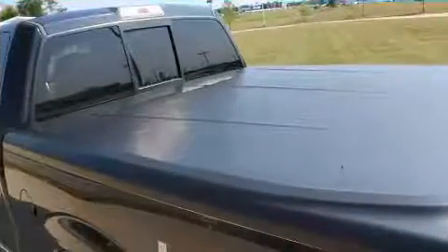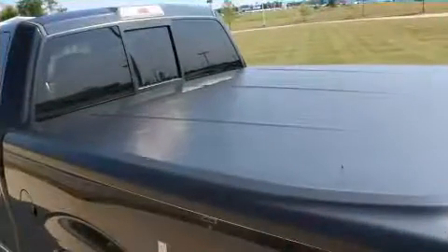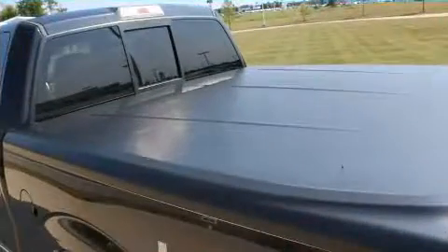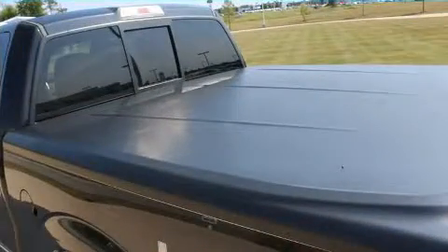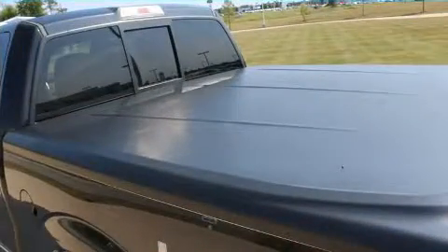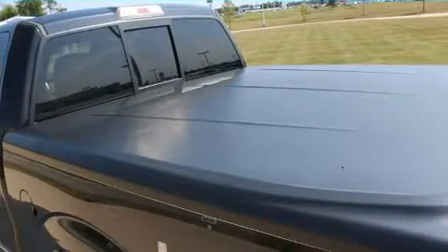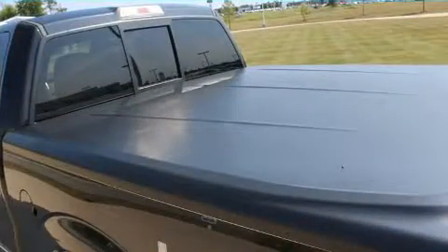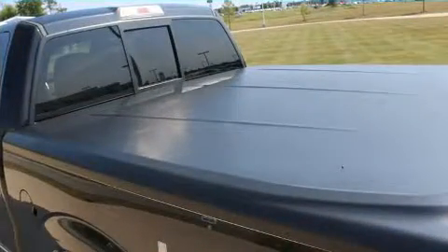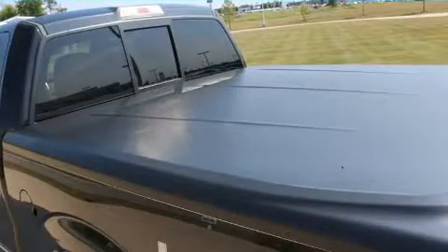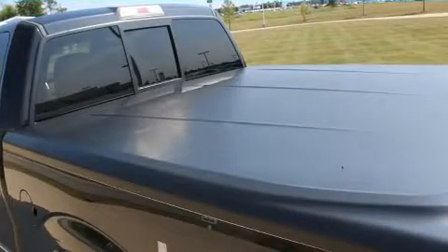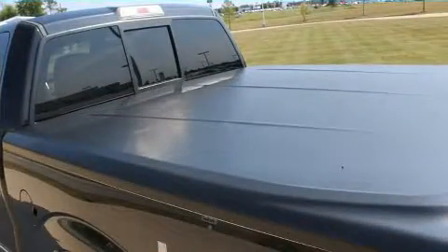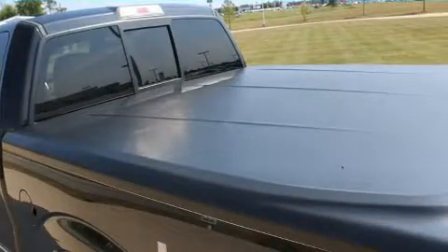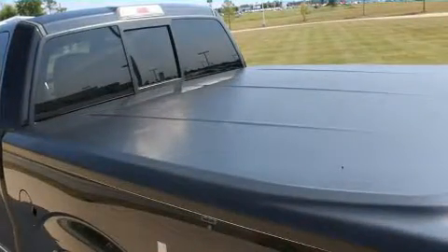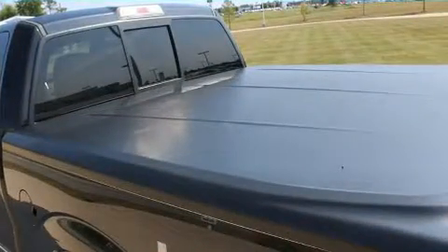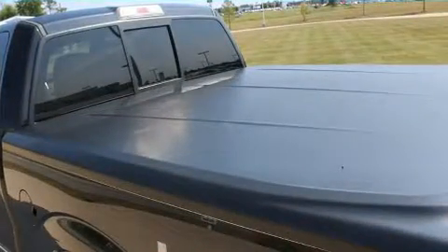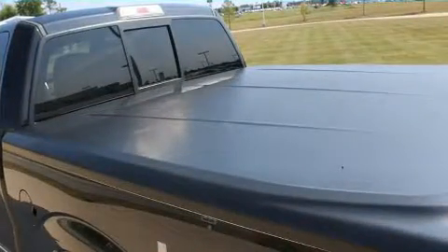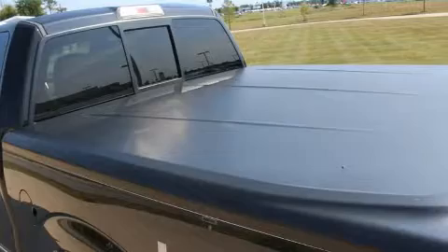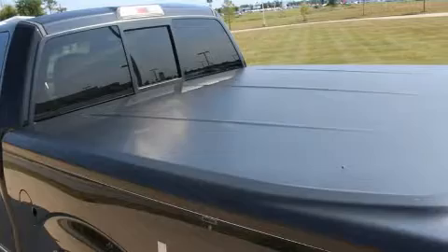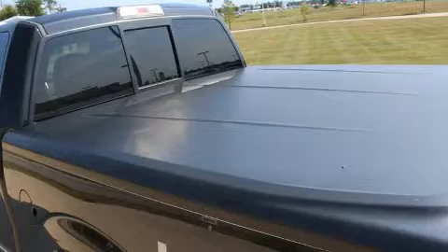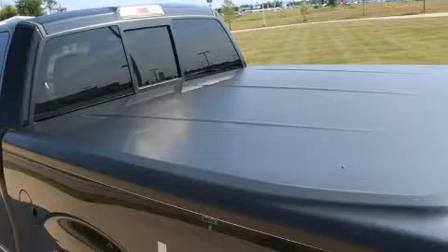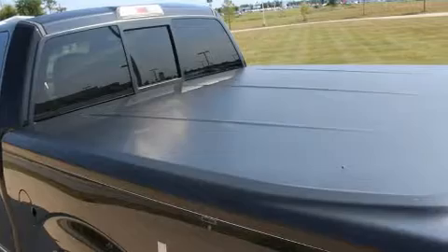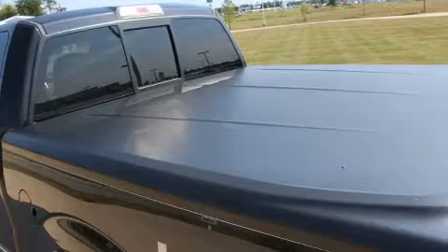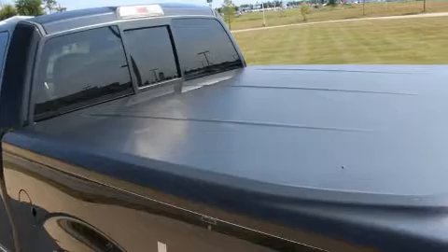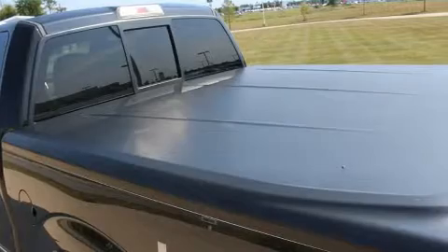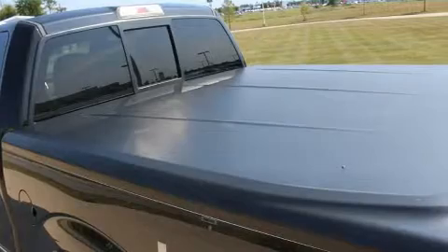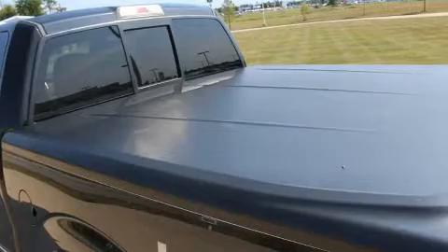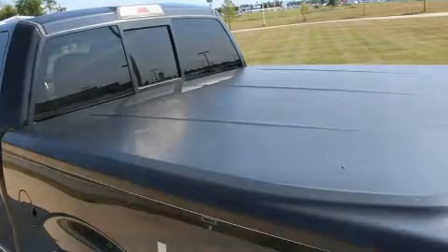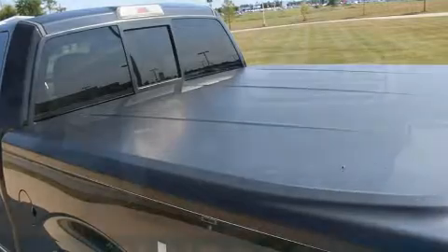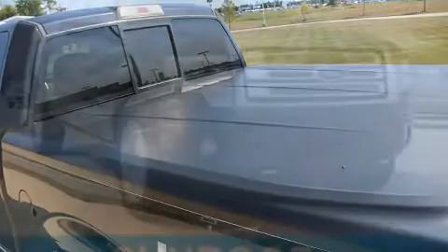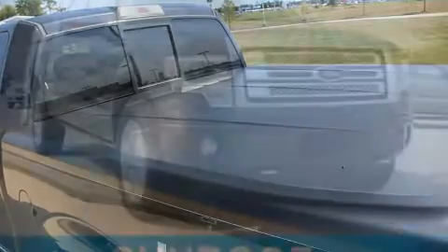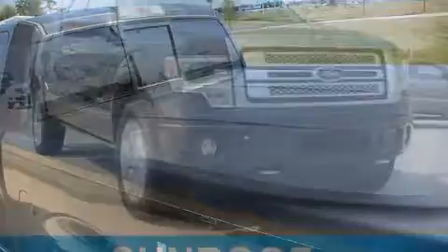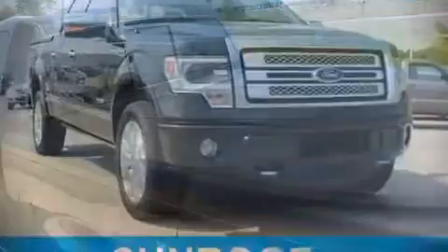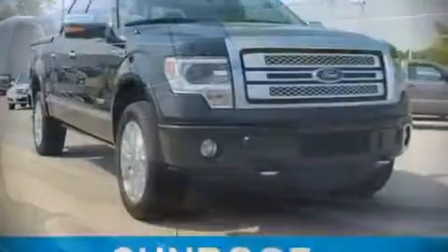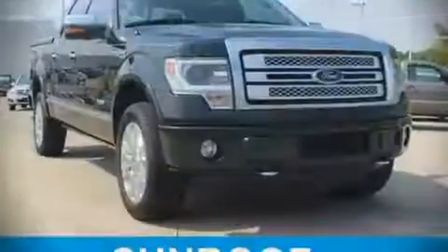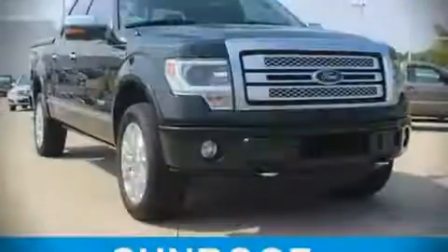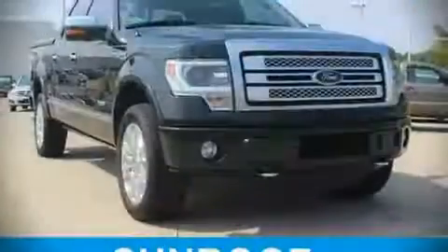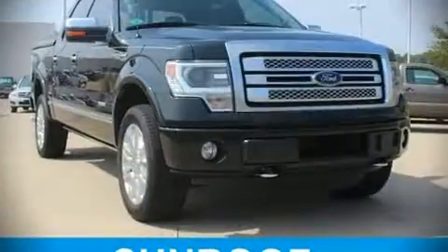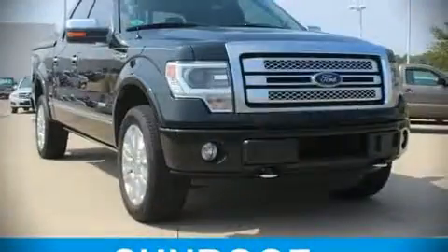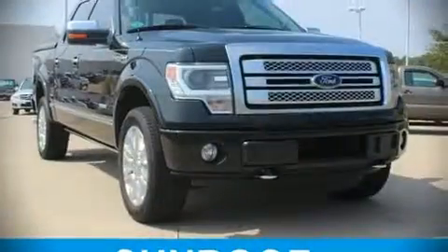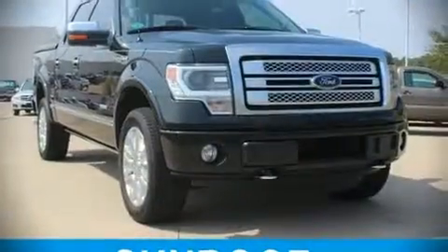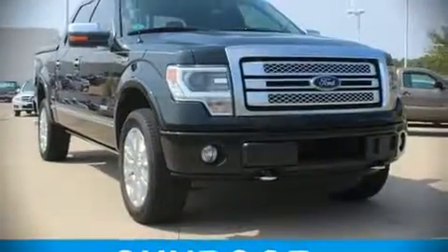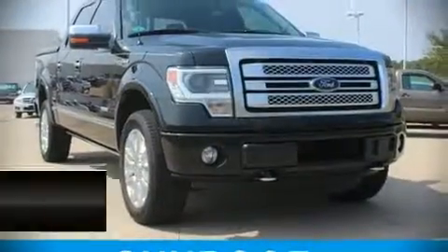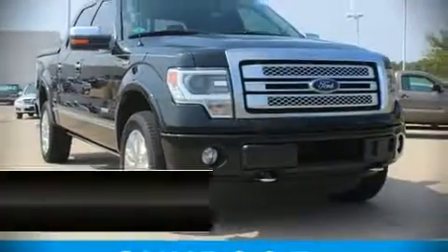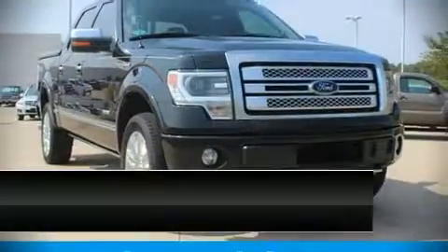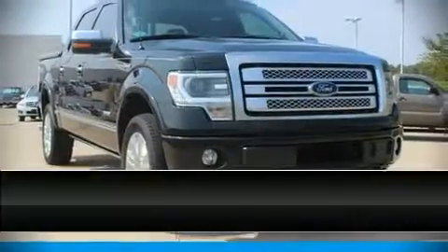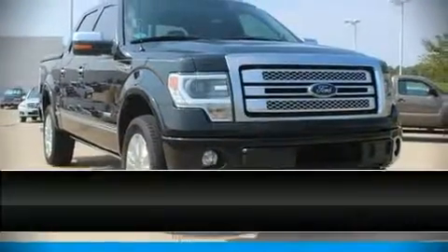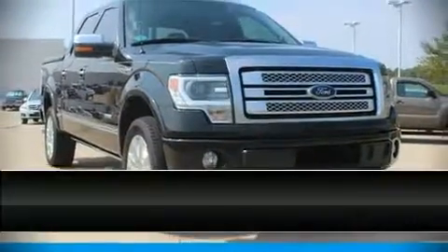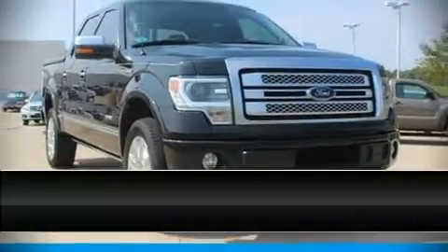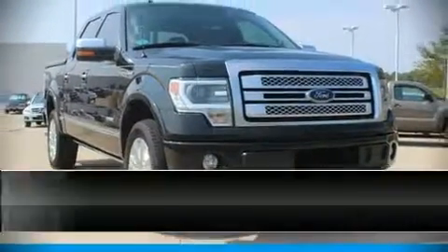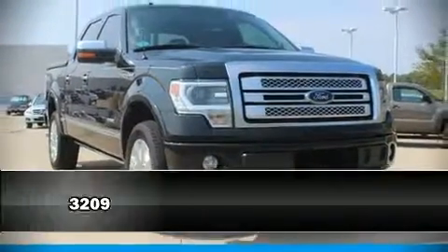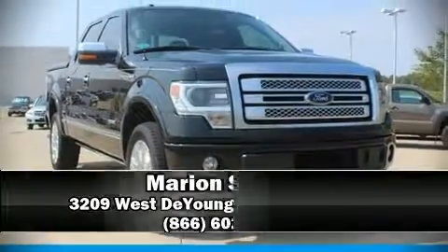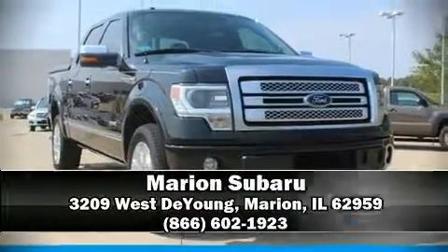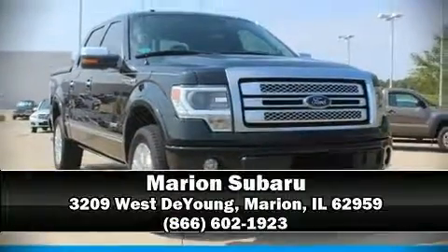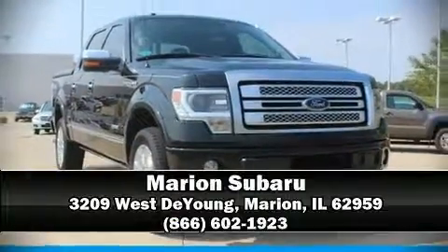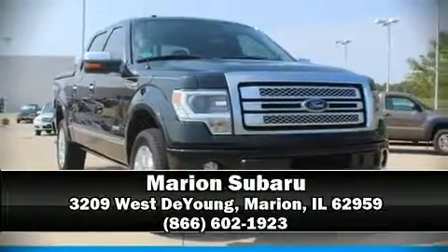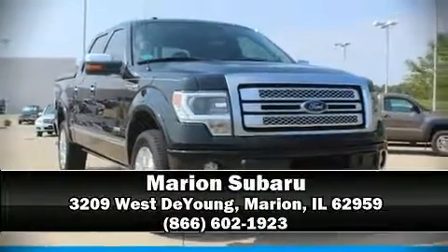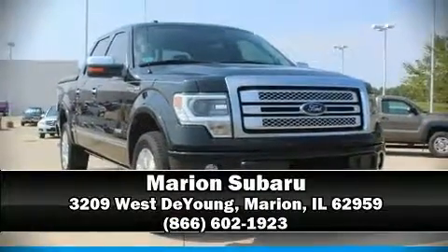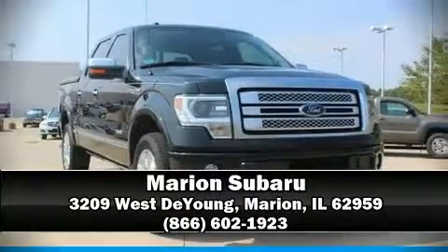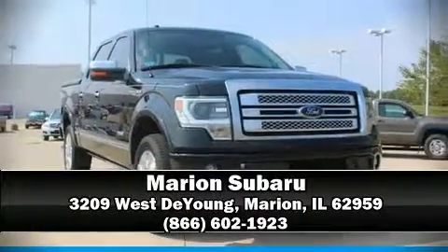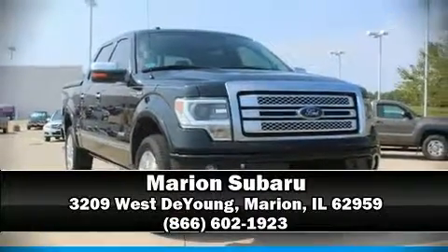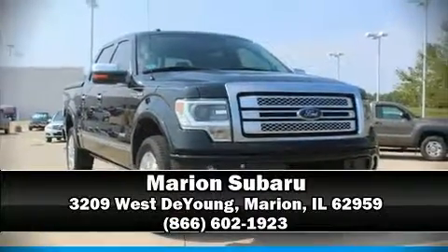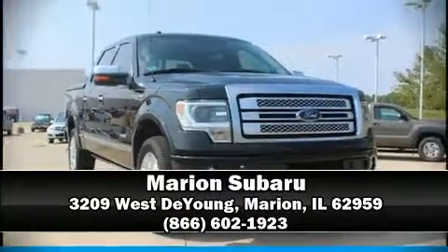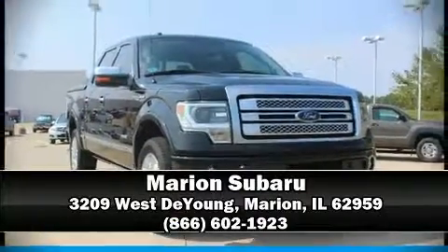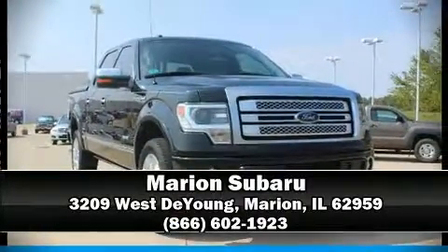The Carfax history report provides you peace of mind with detailed information. Stop by our dealership or give us a call for more information.